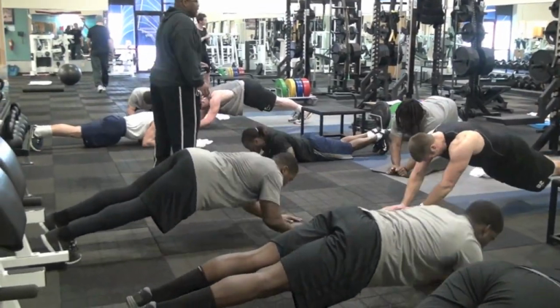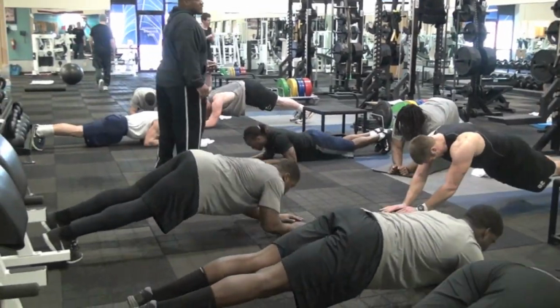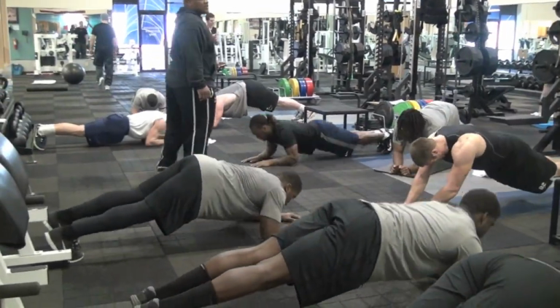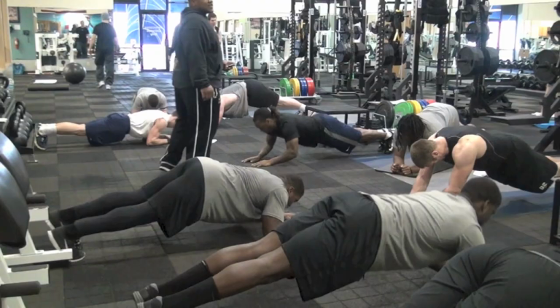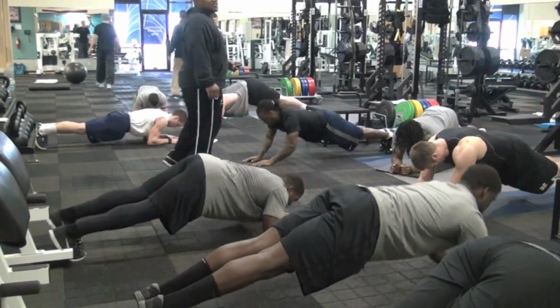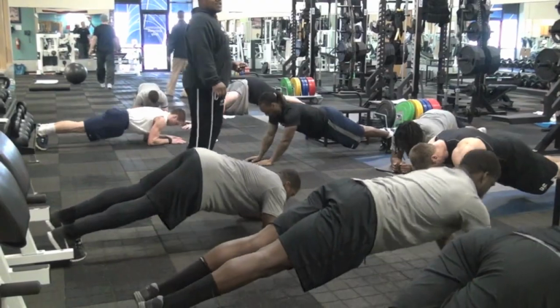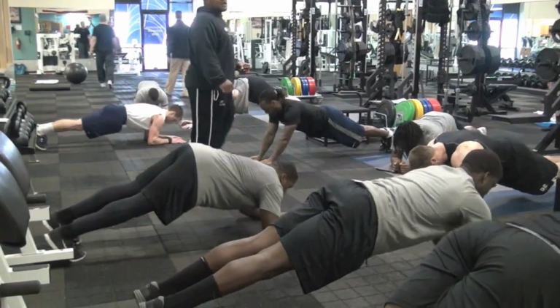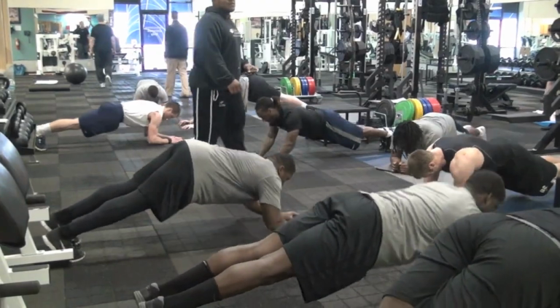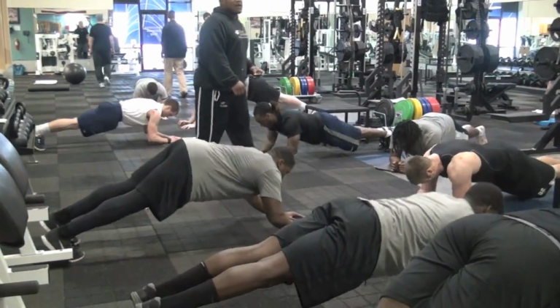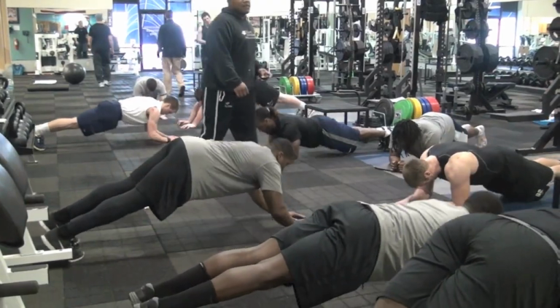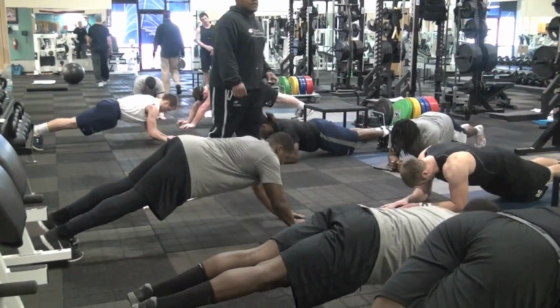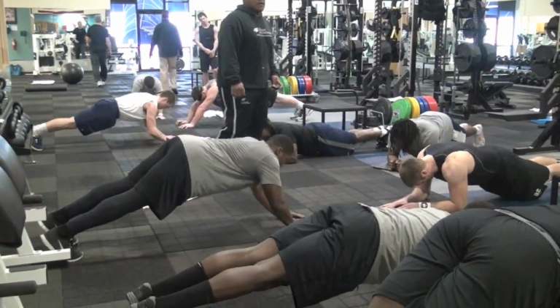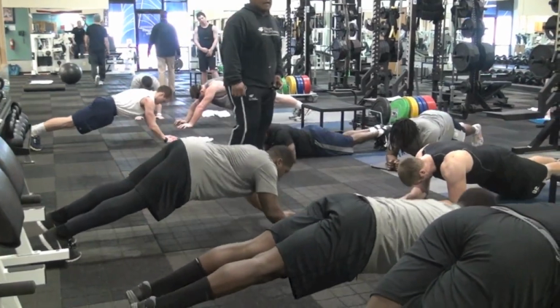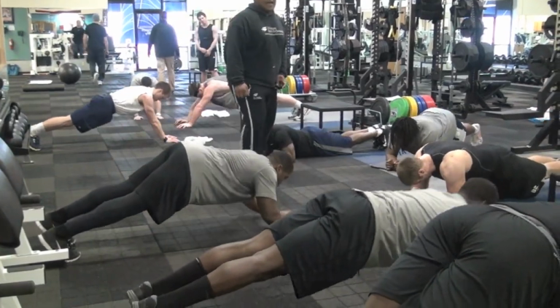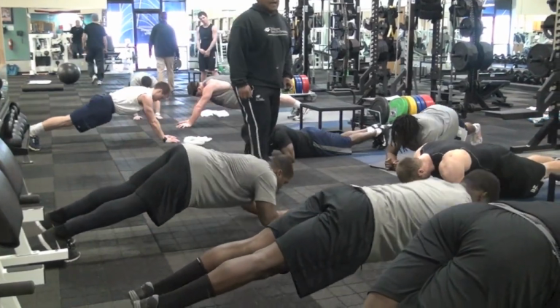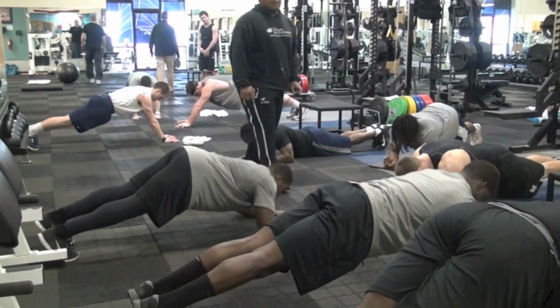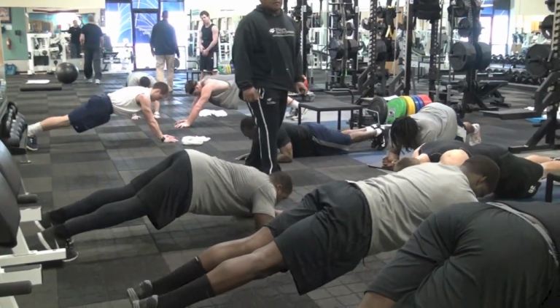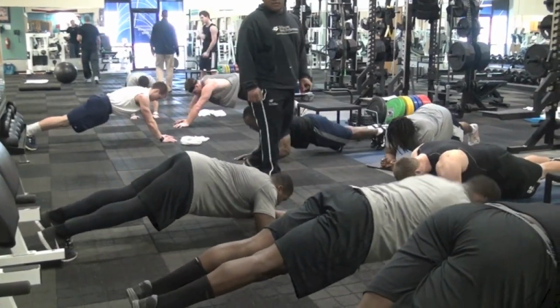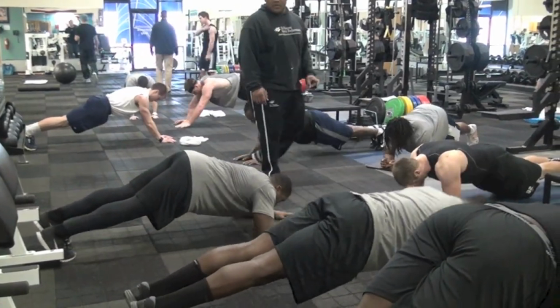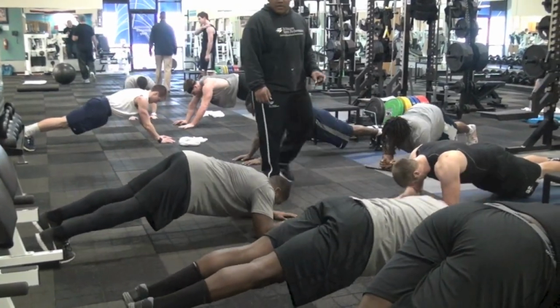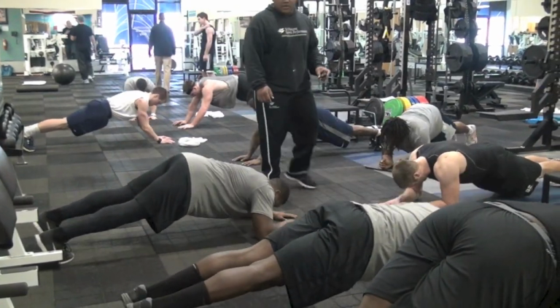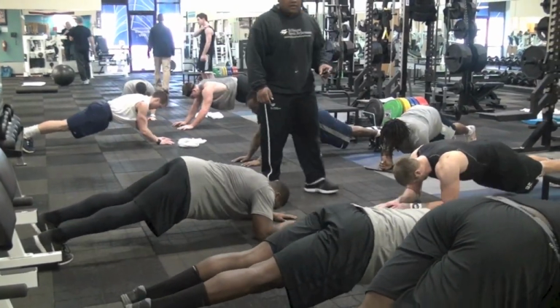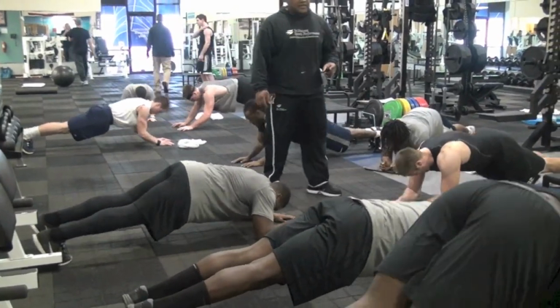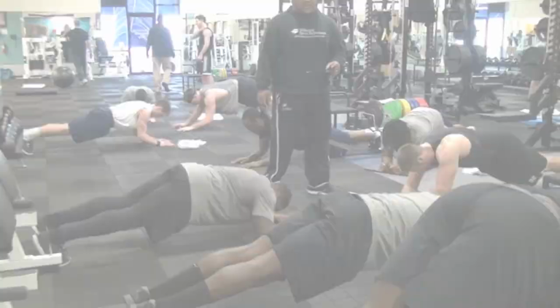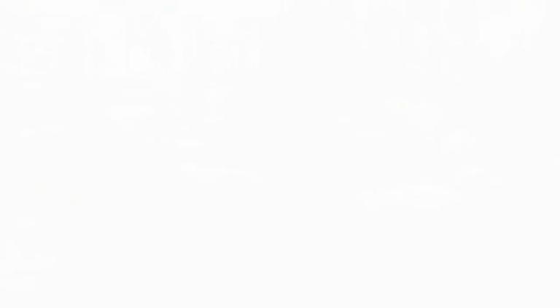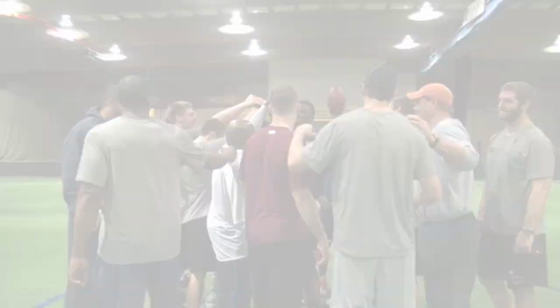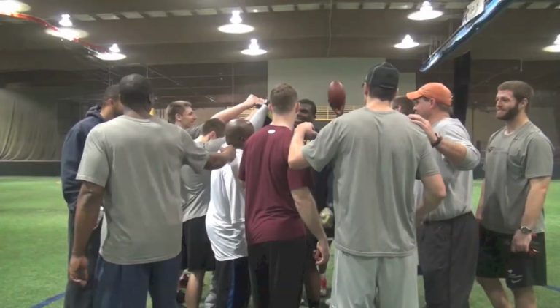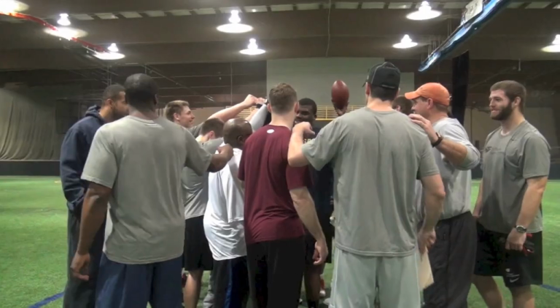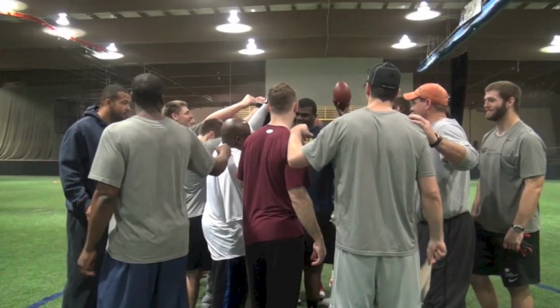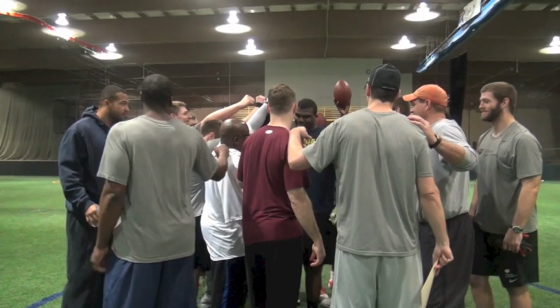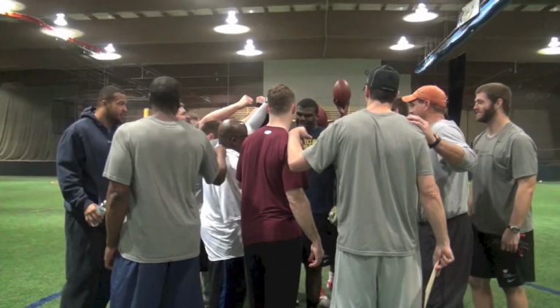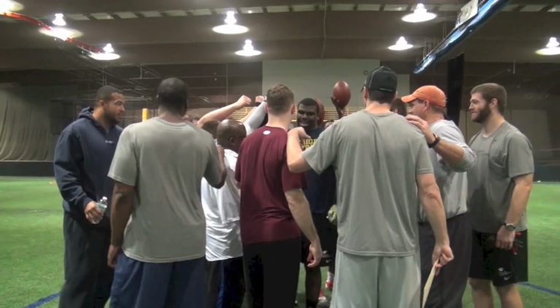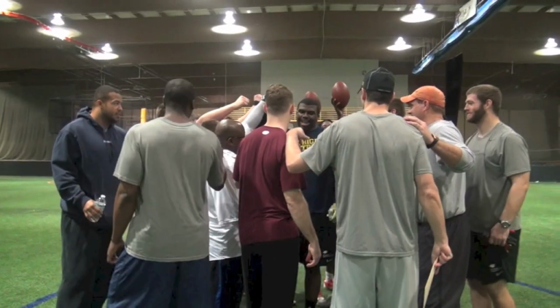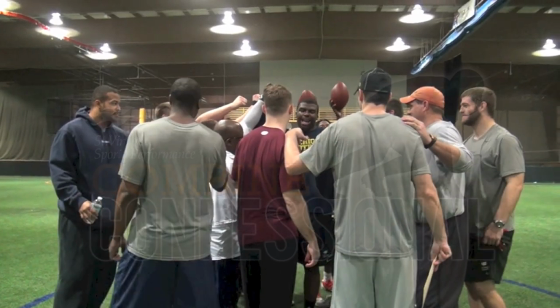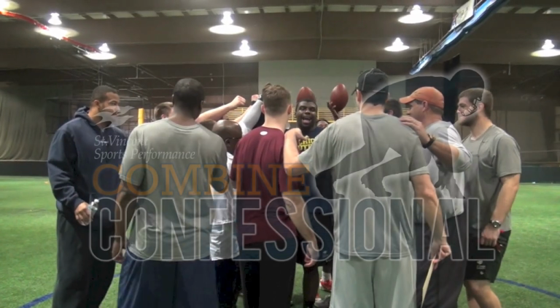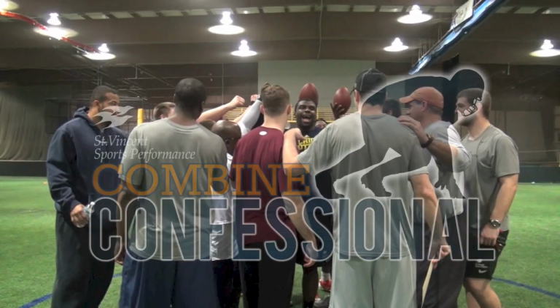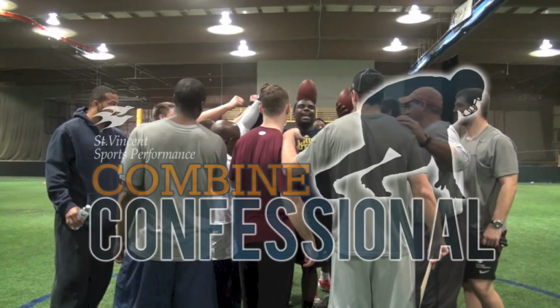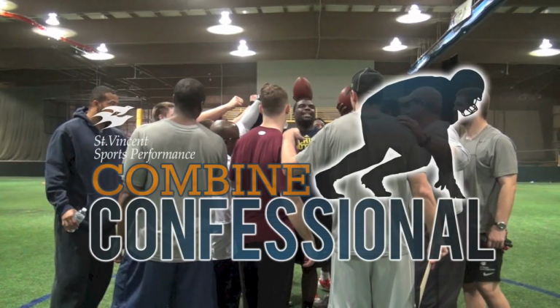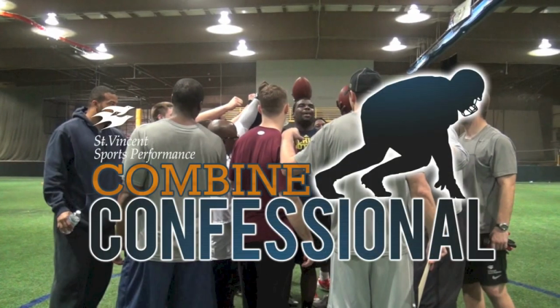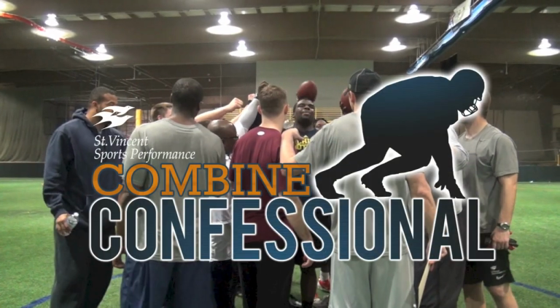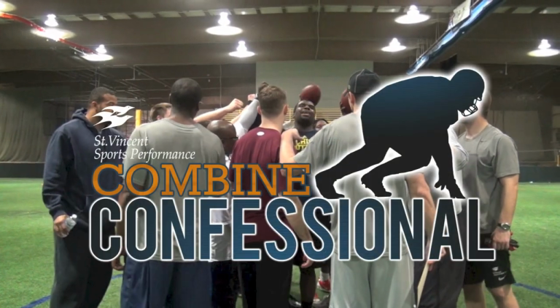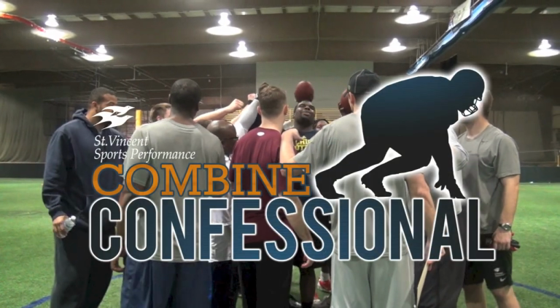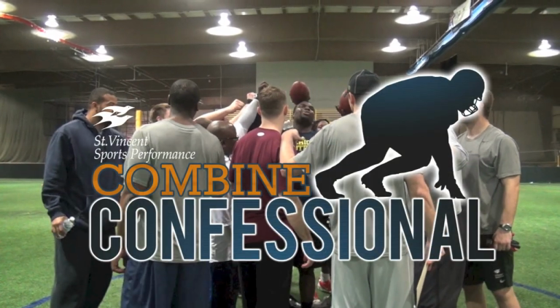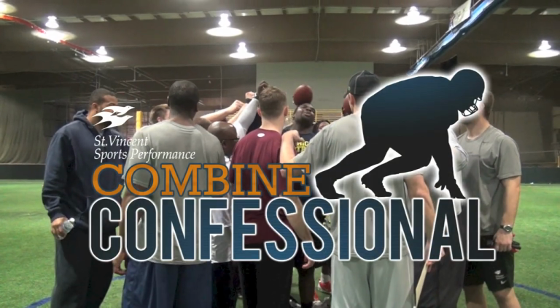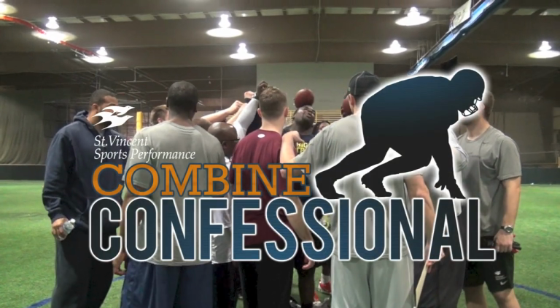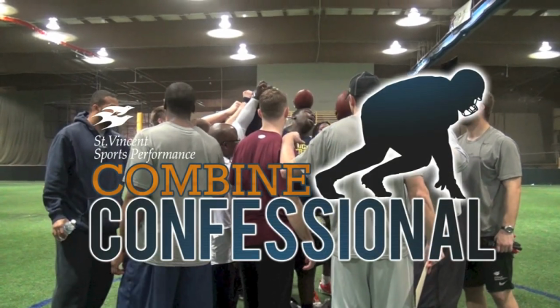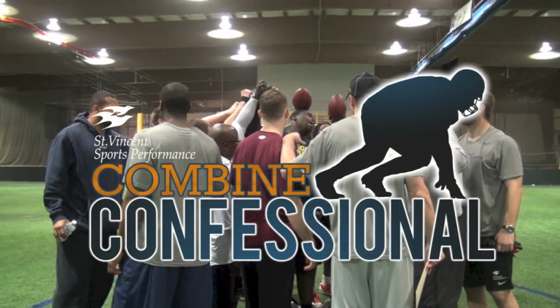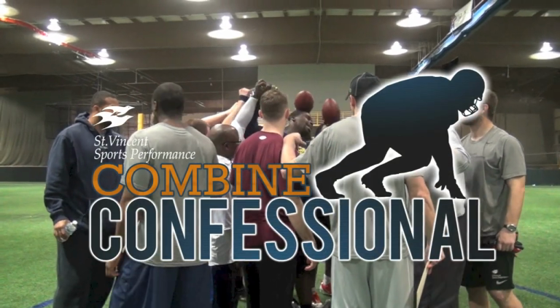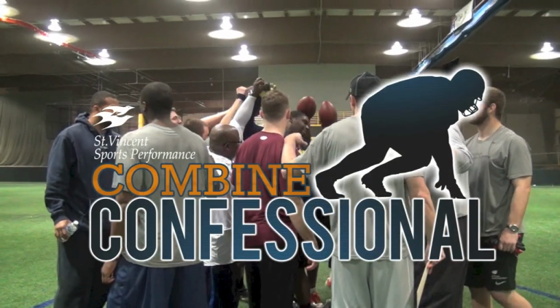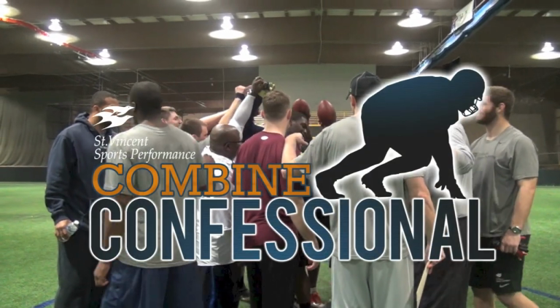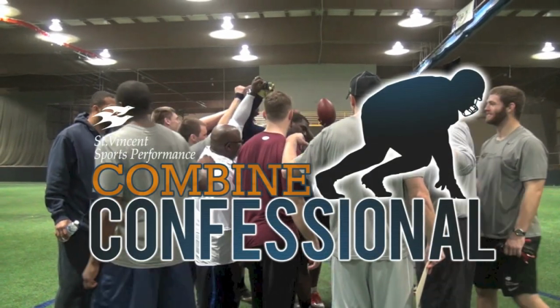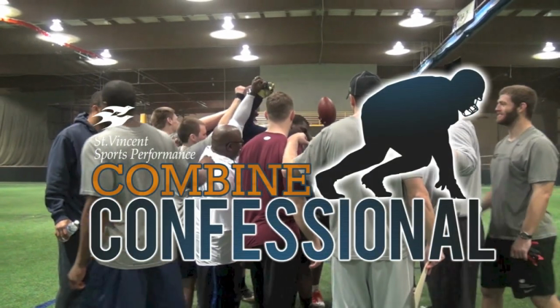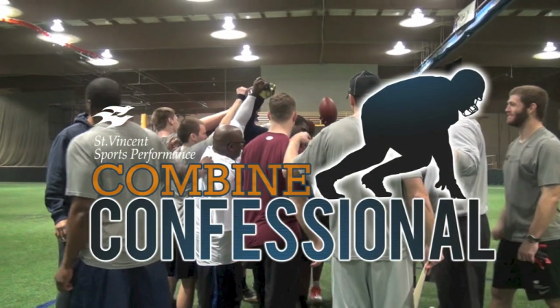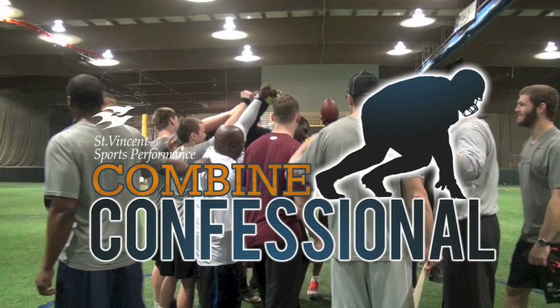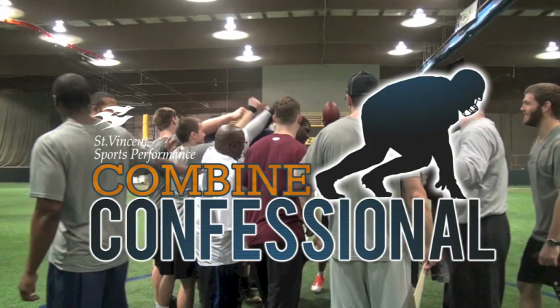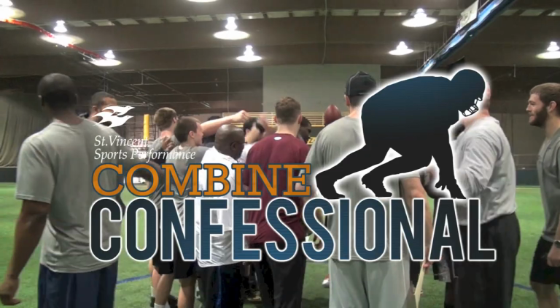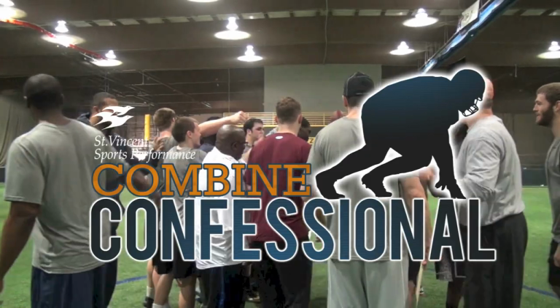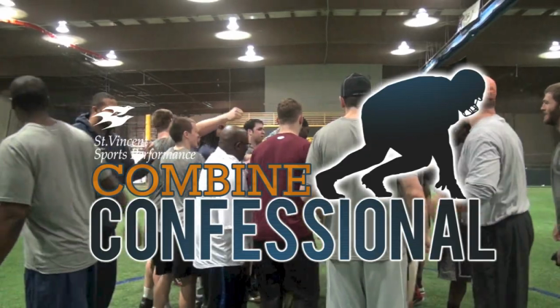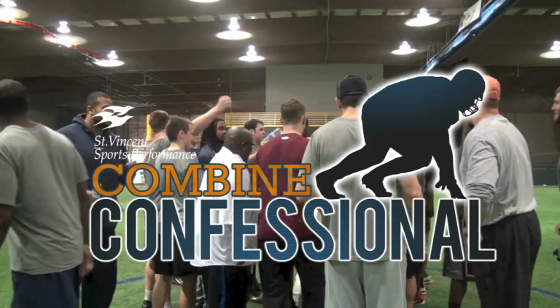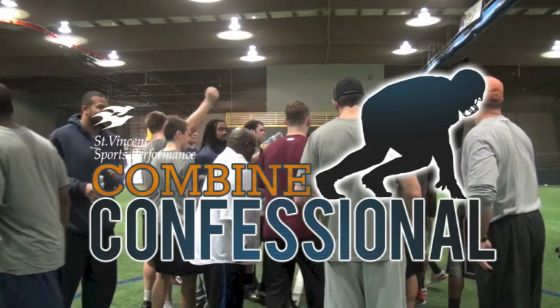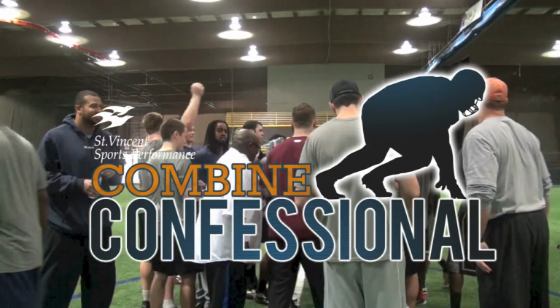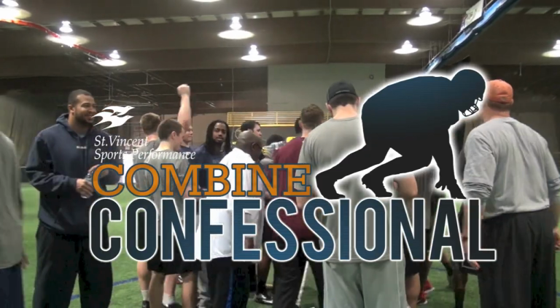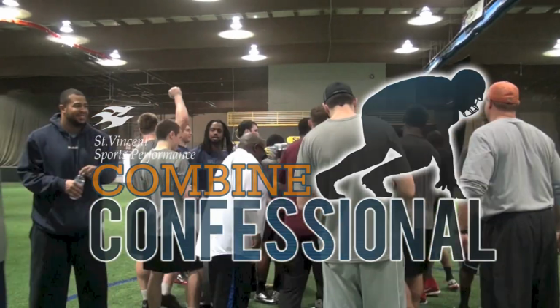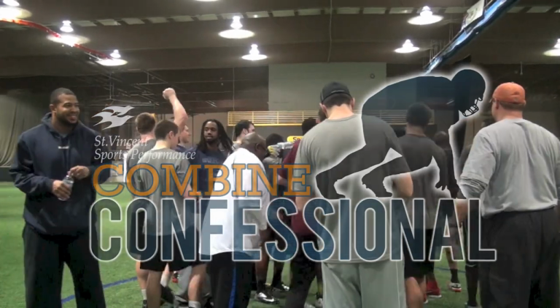But they're gonna hit. Dominate! One, two, three — dominate!